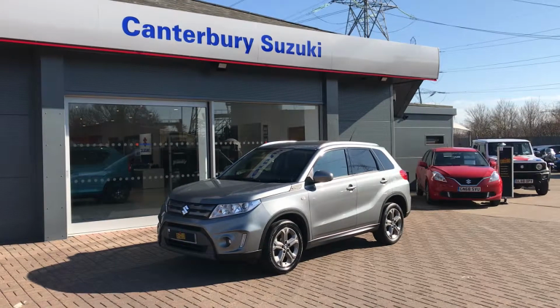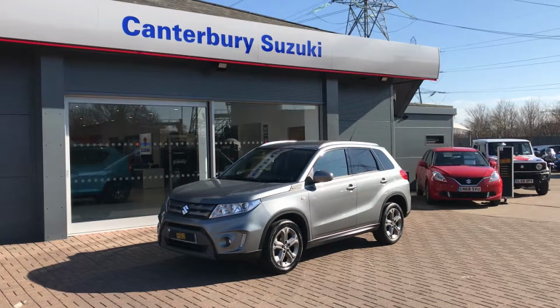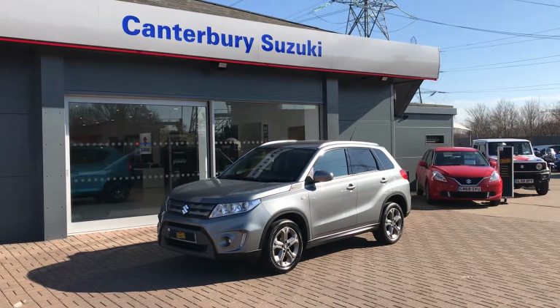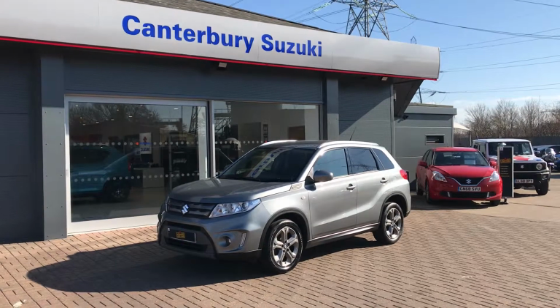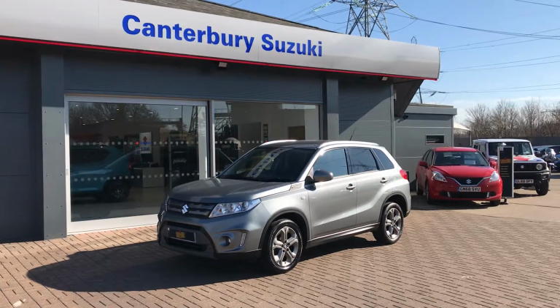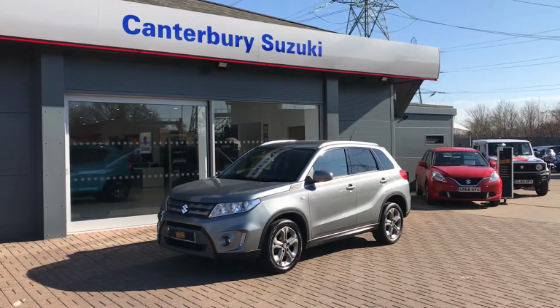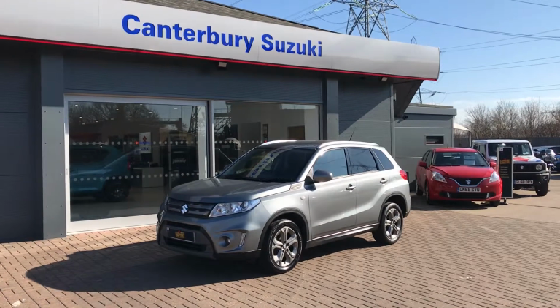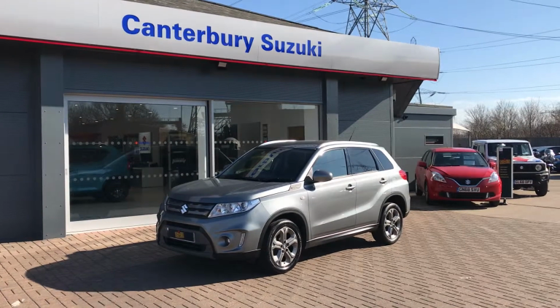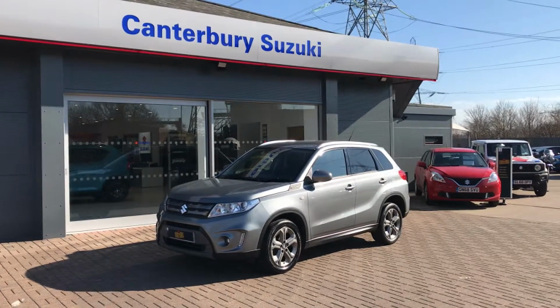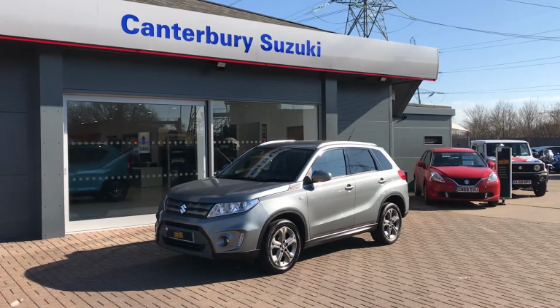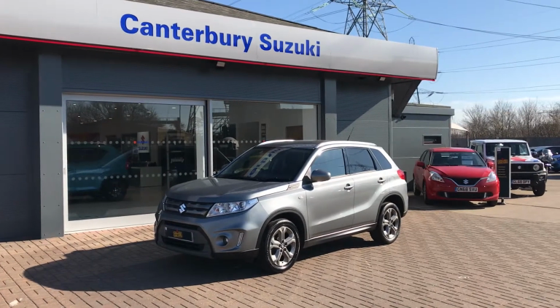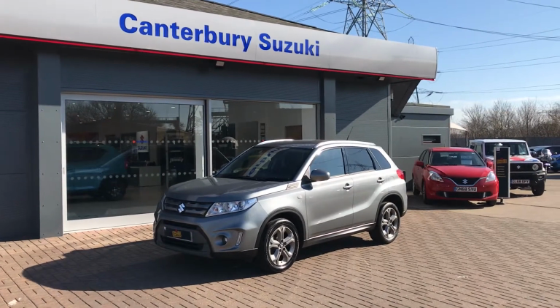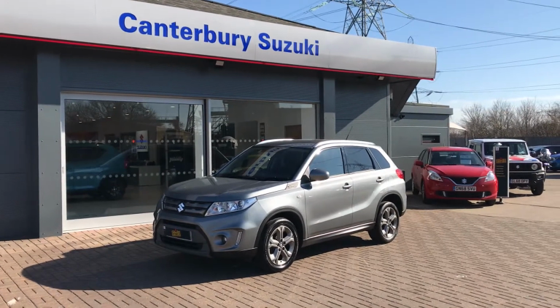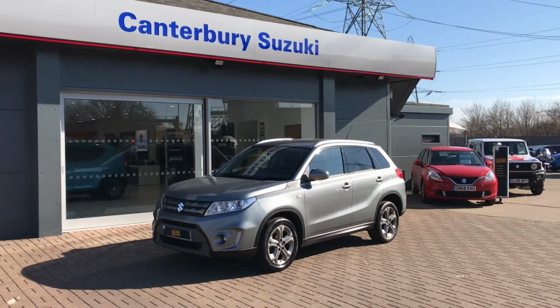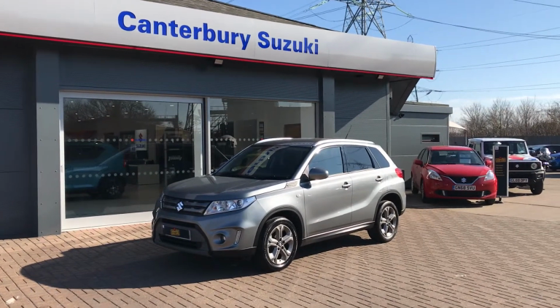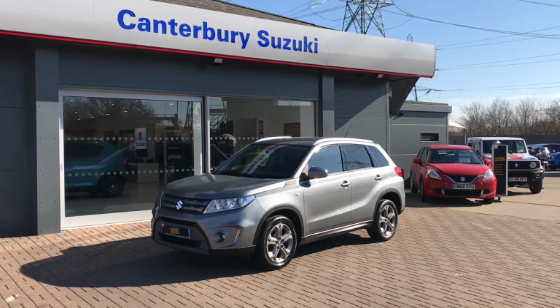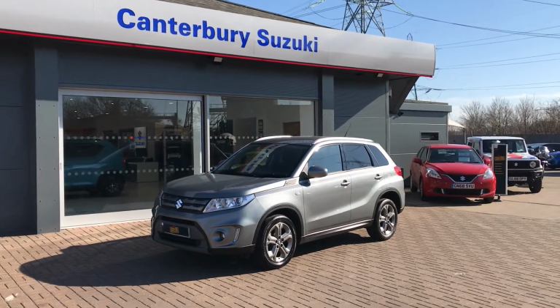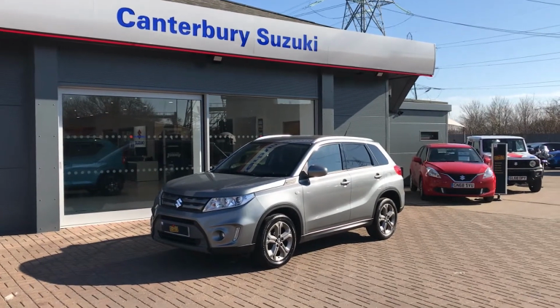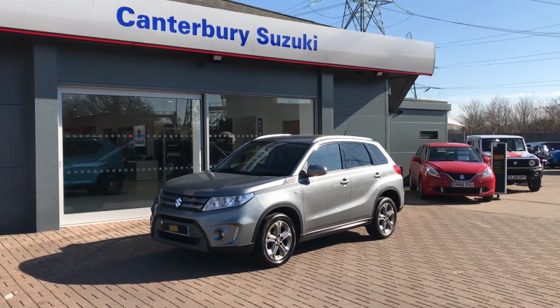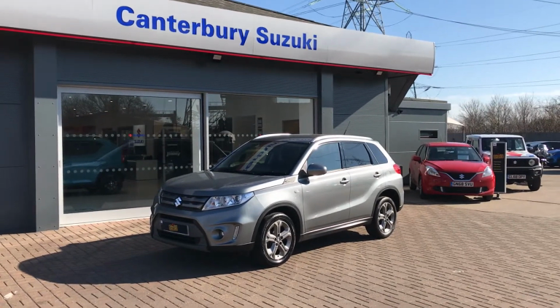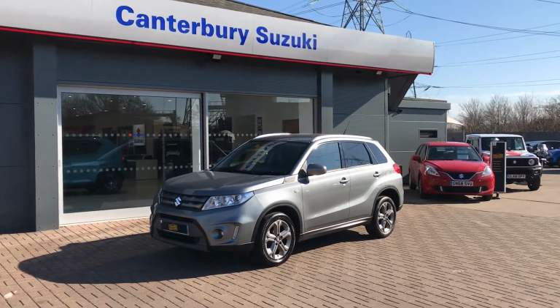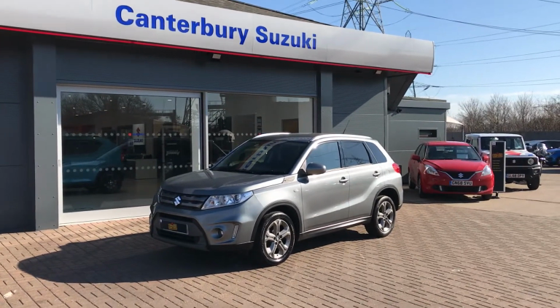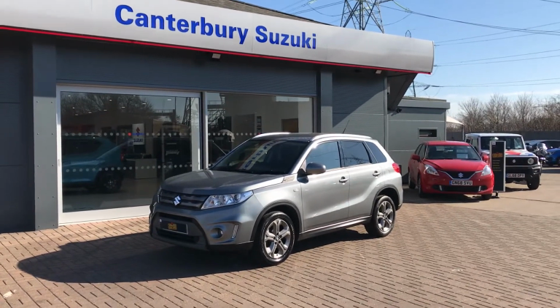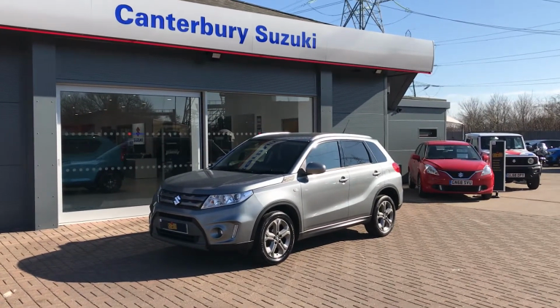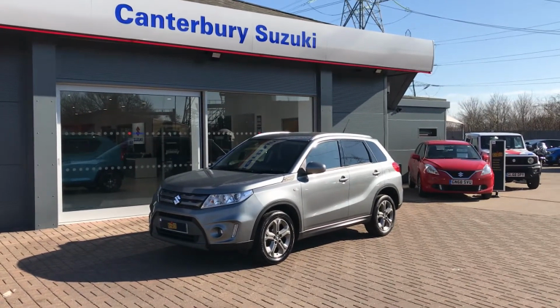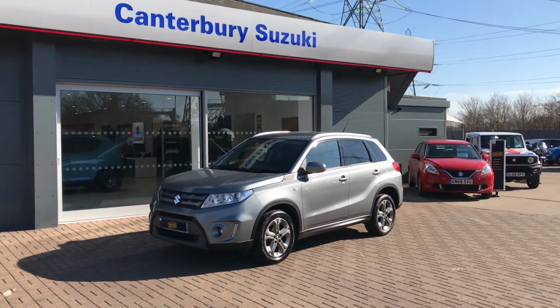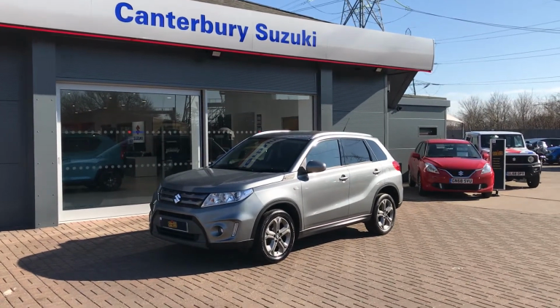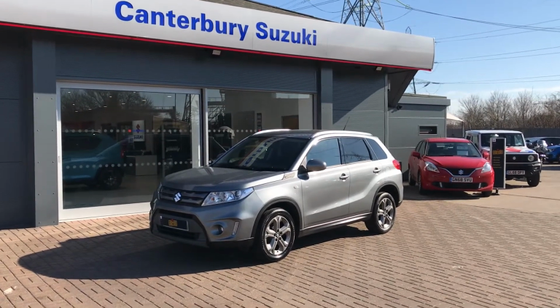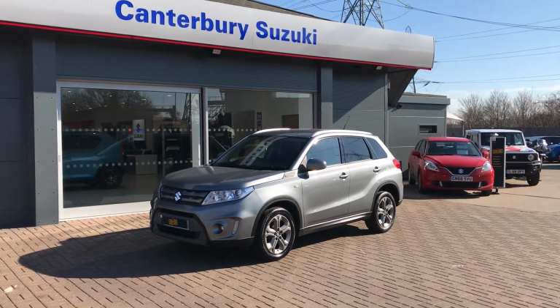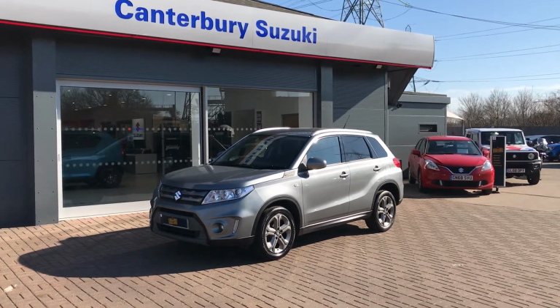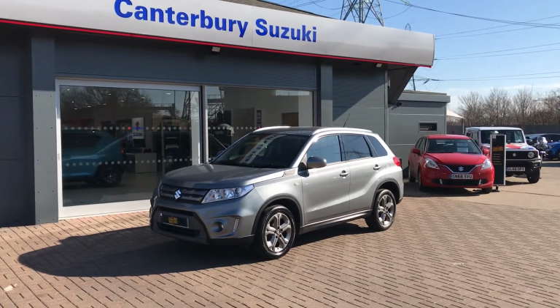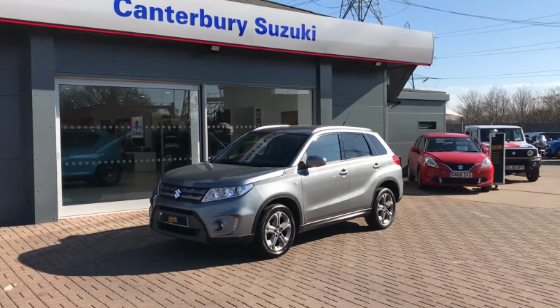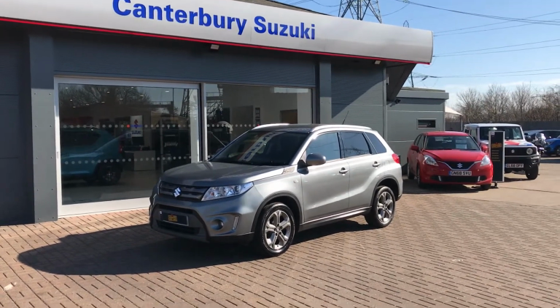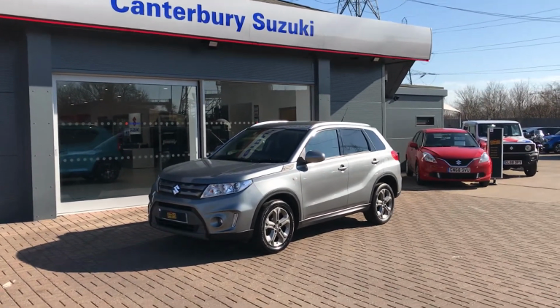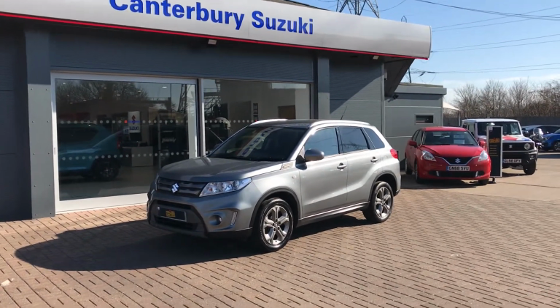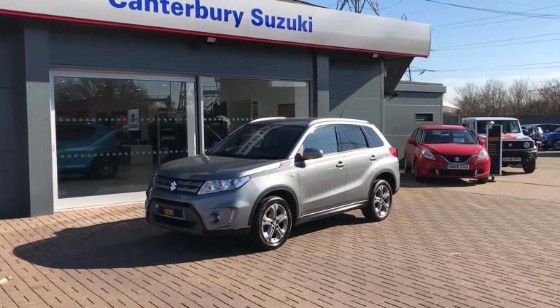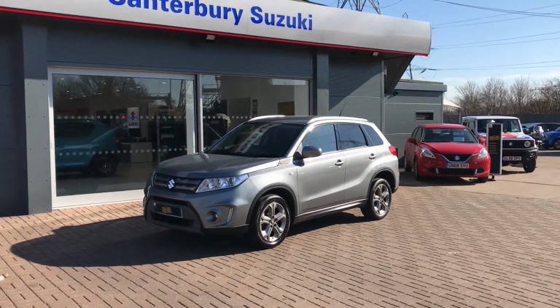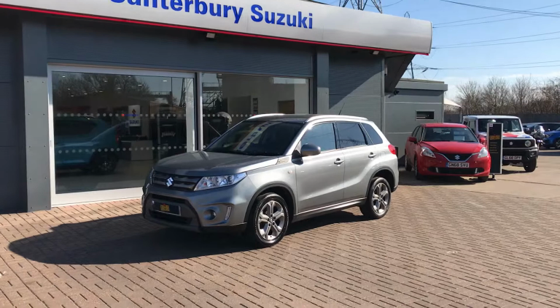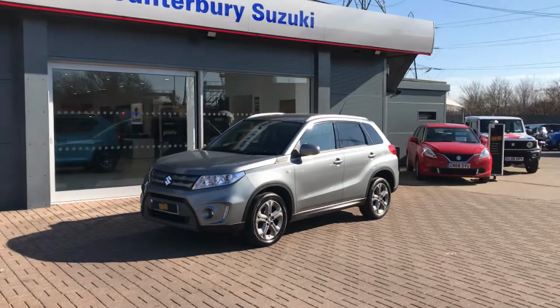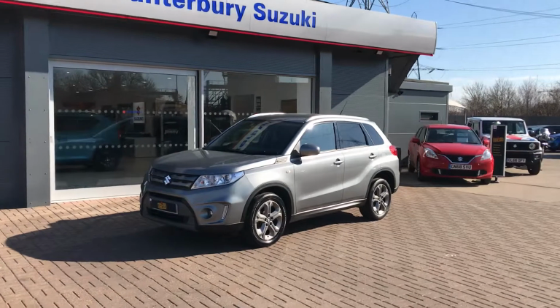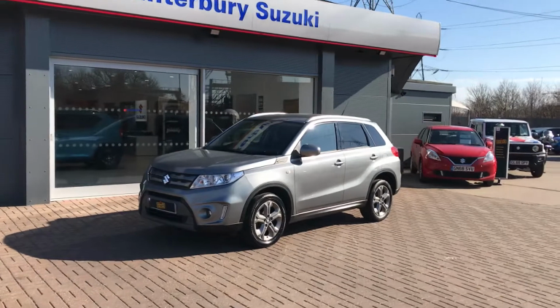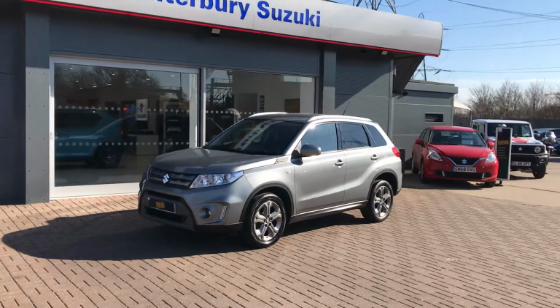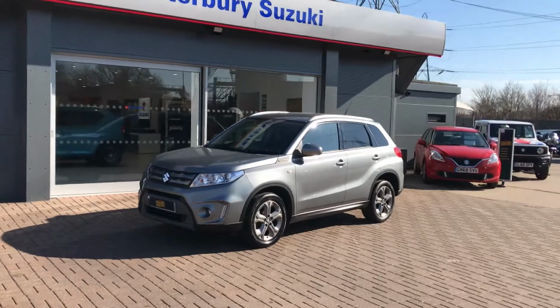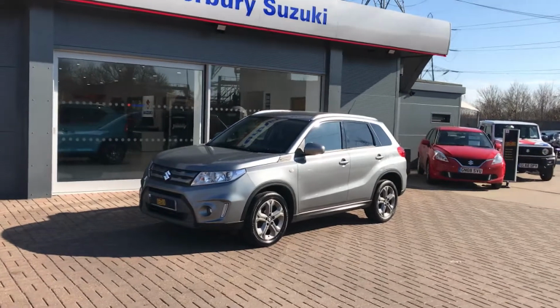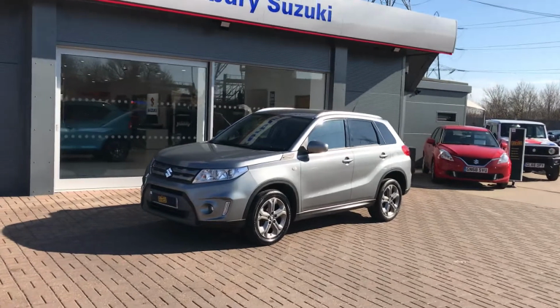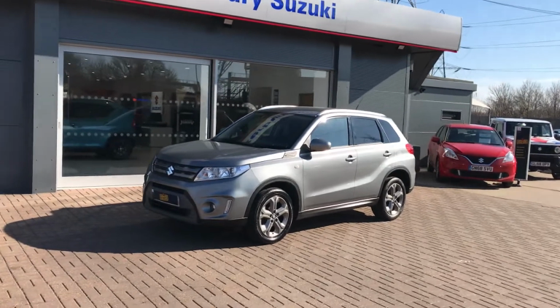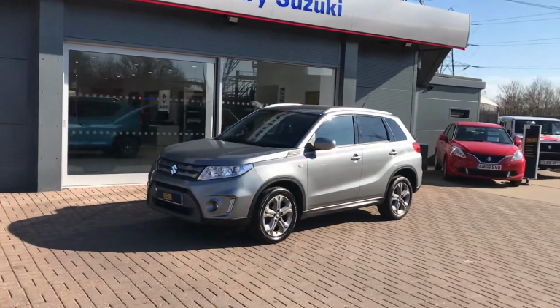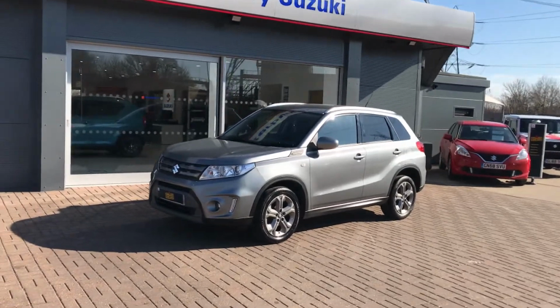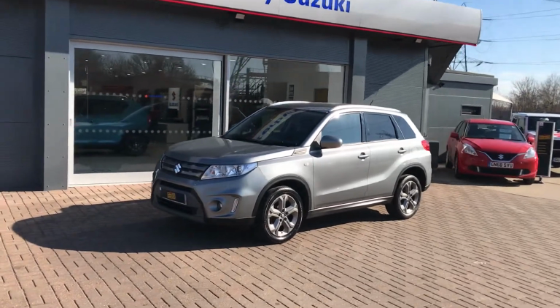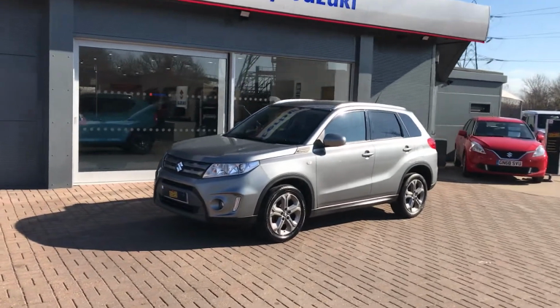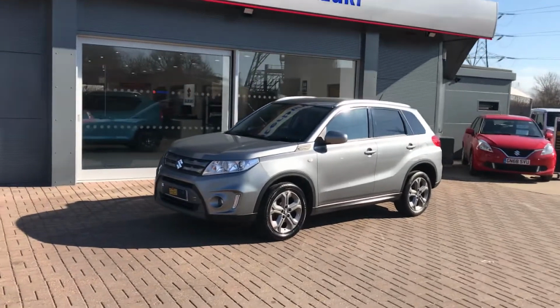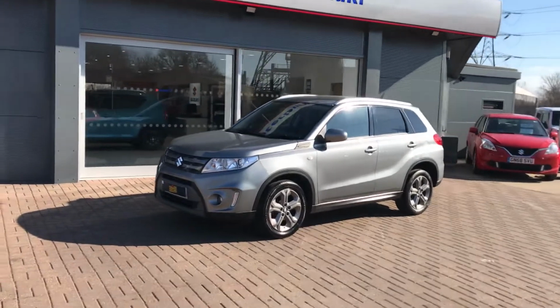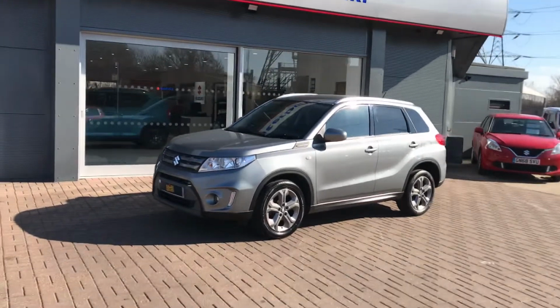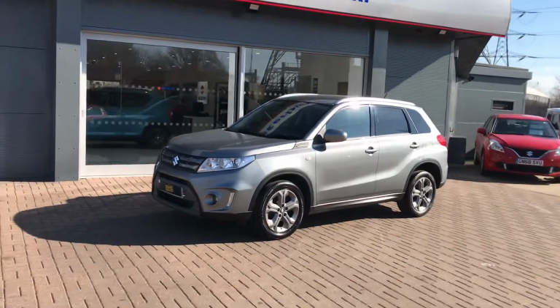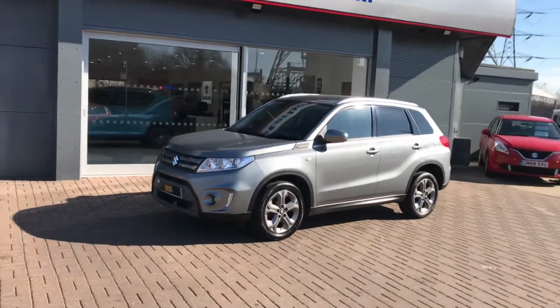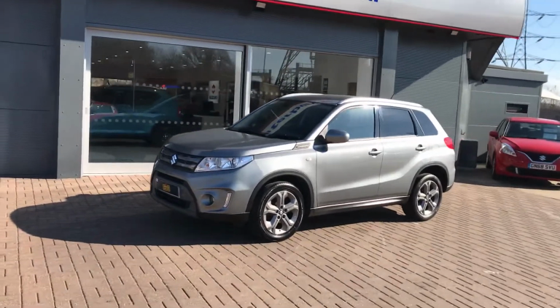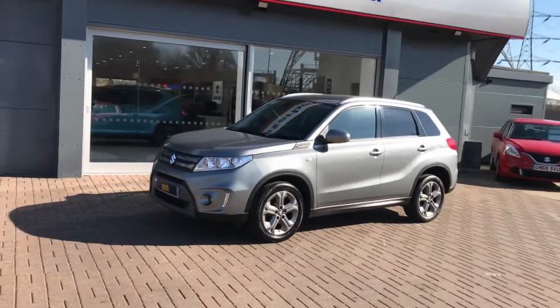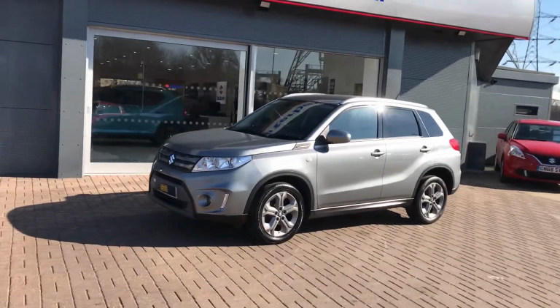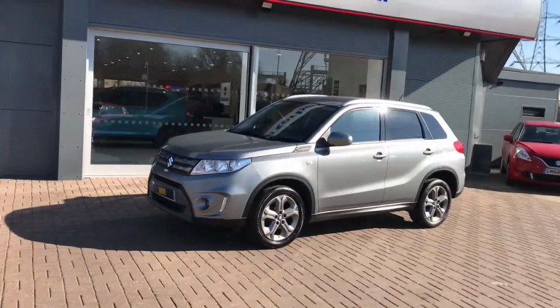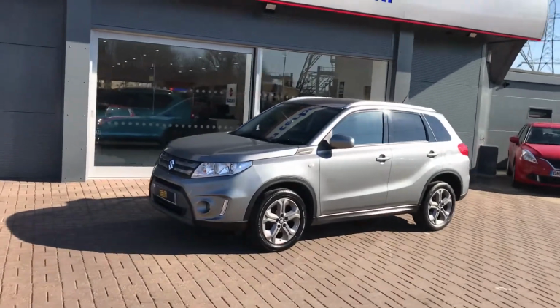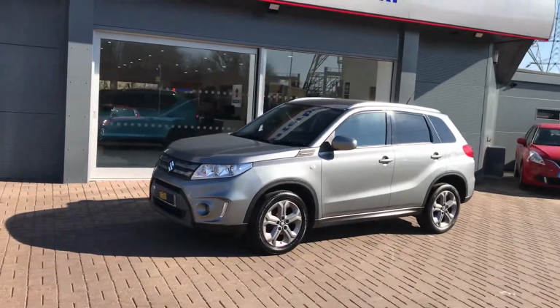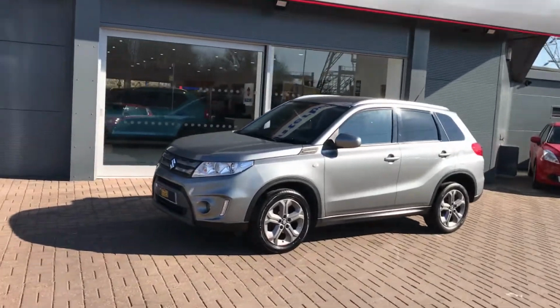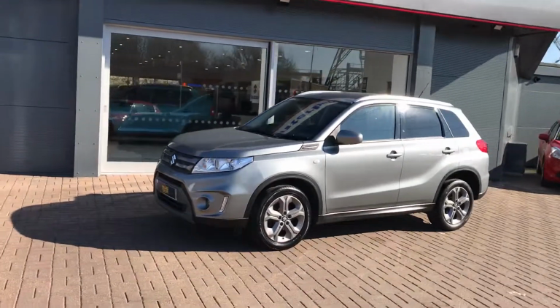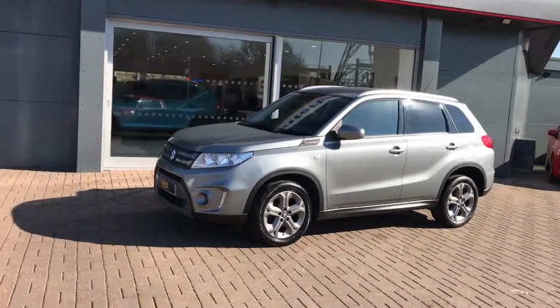Welcome to Canterbury Suzuki. Here we have a 1.6 Vitara SZT model.